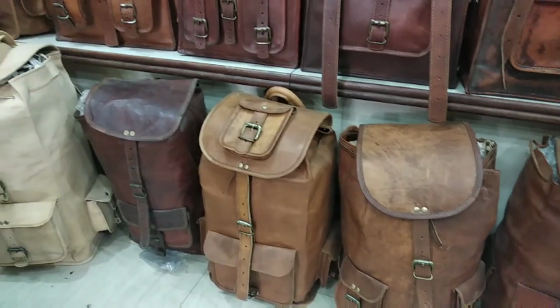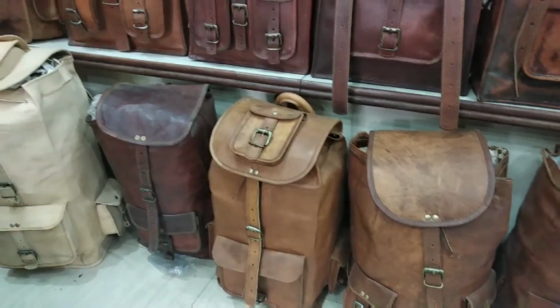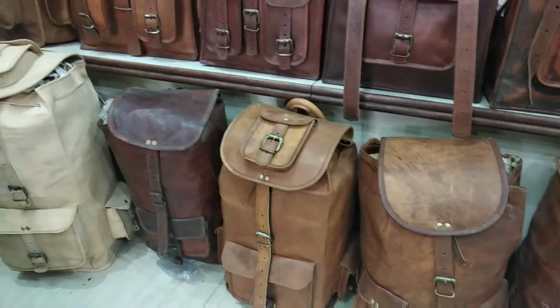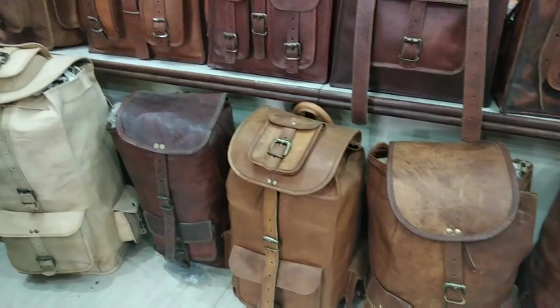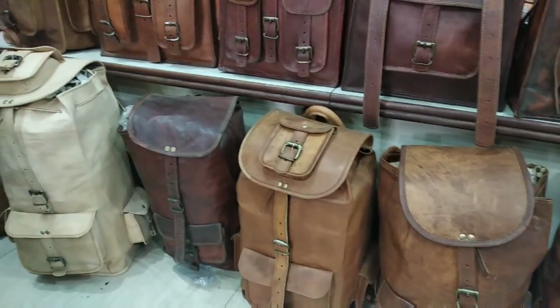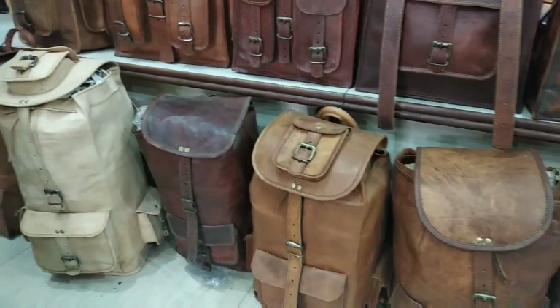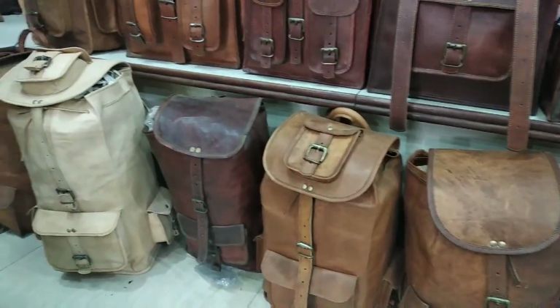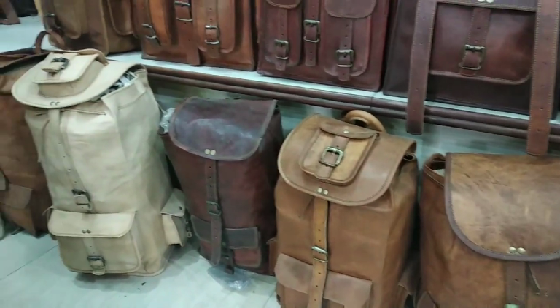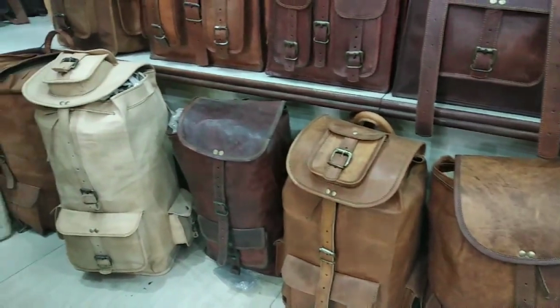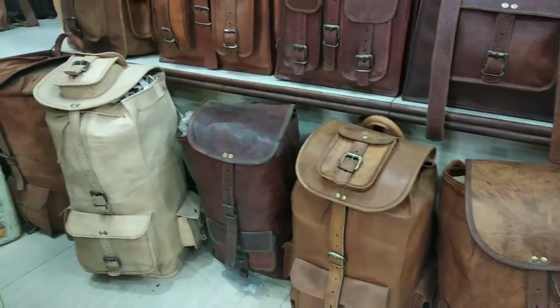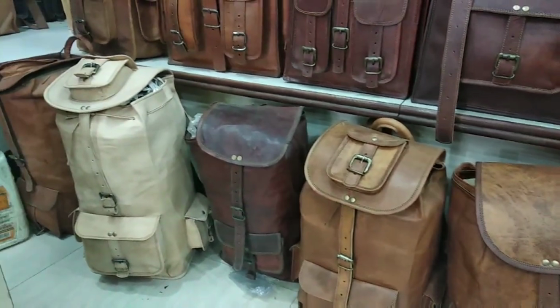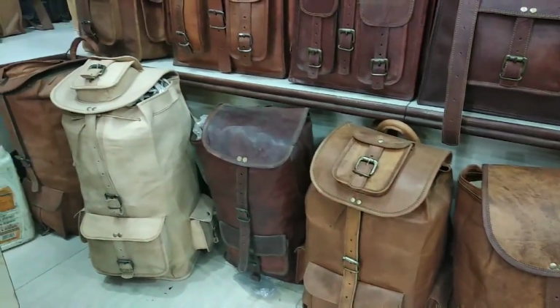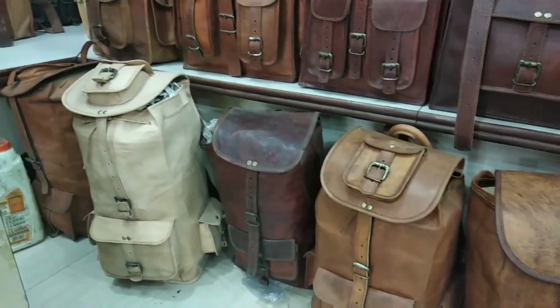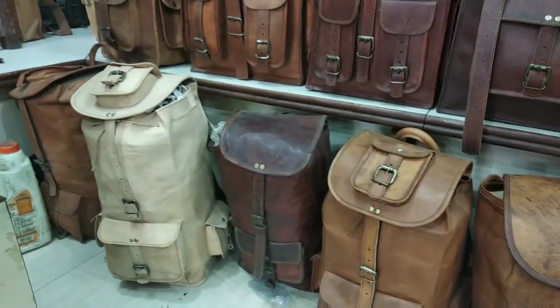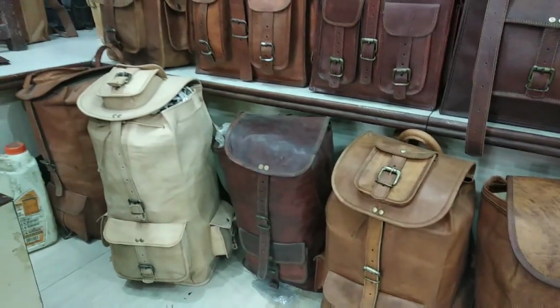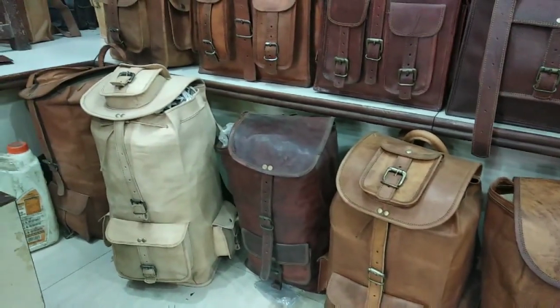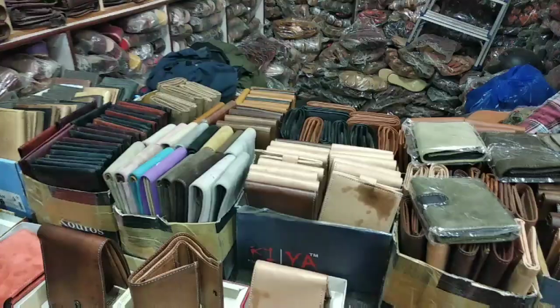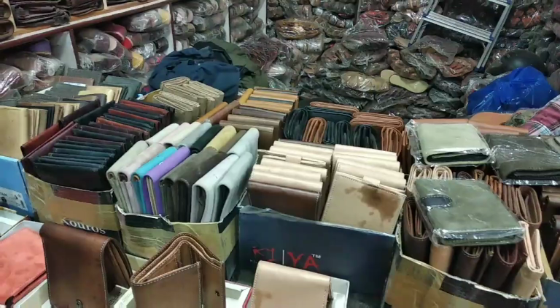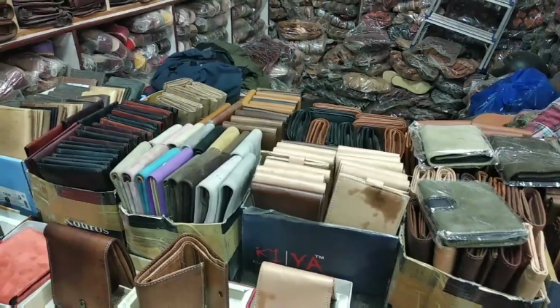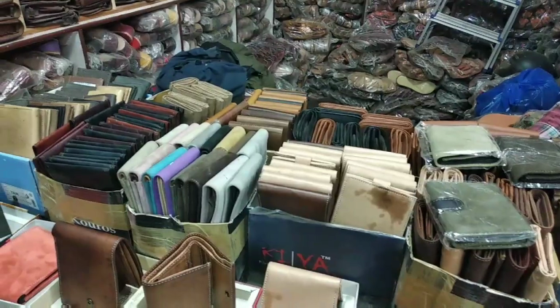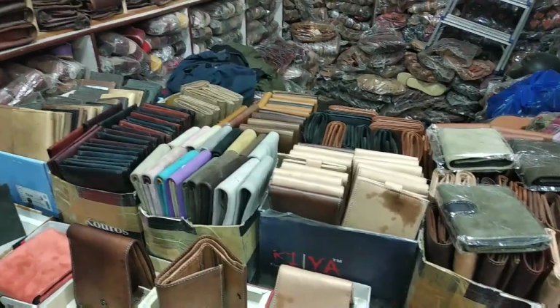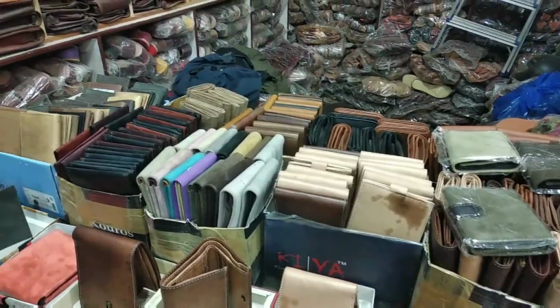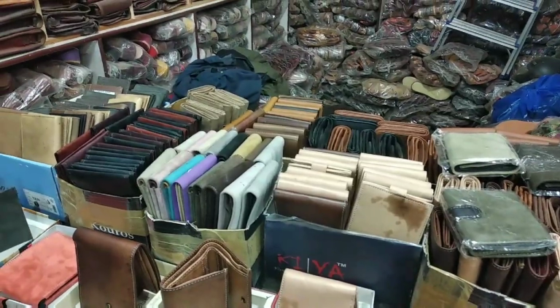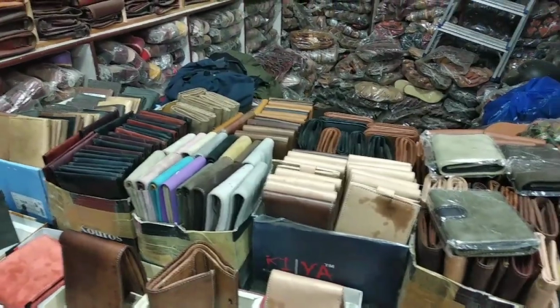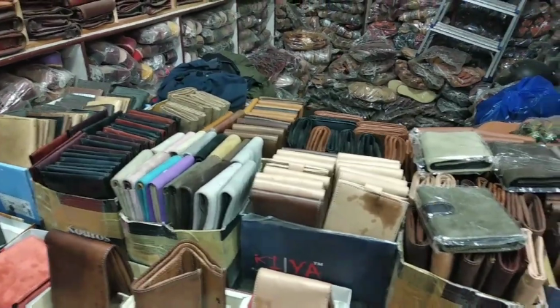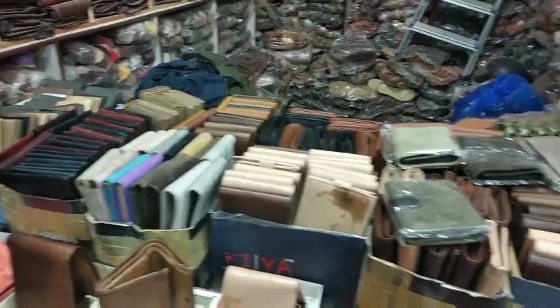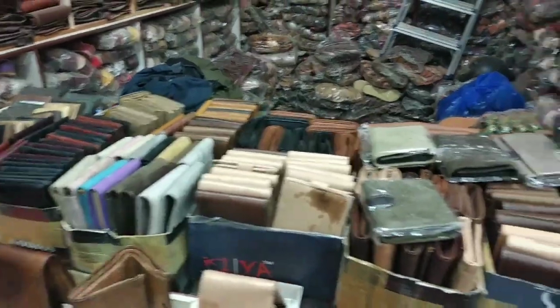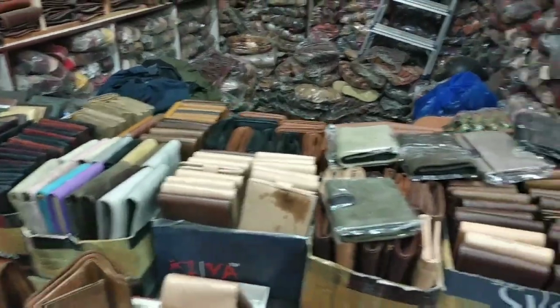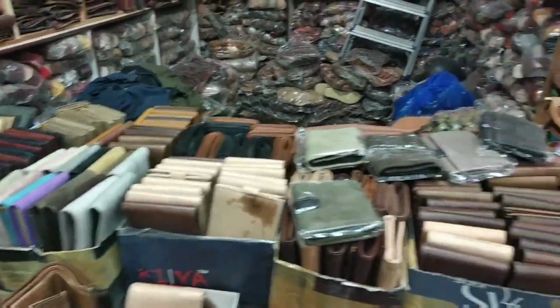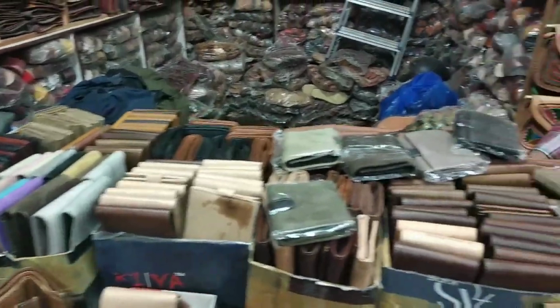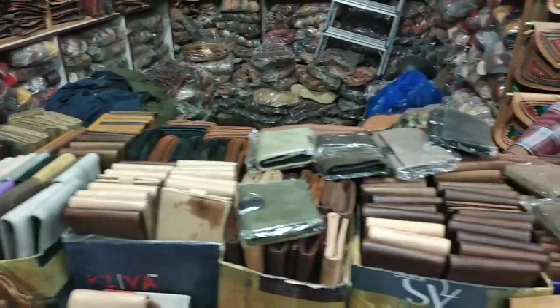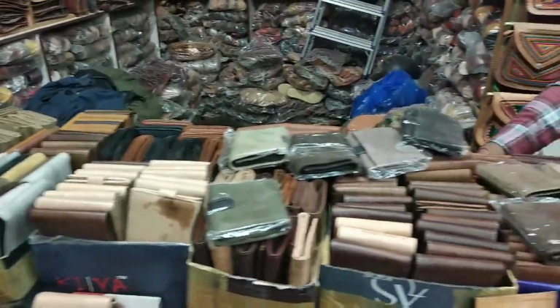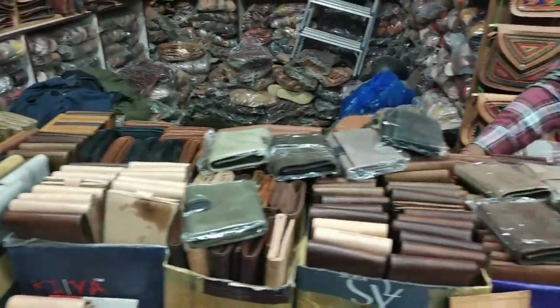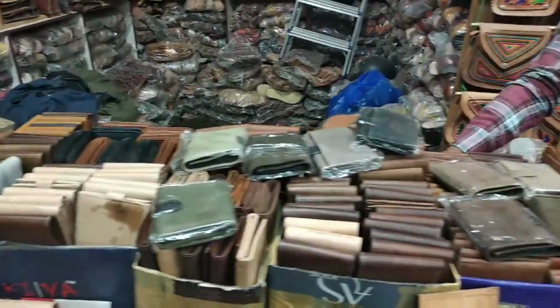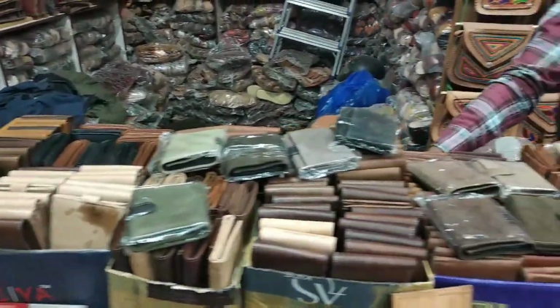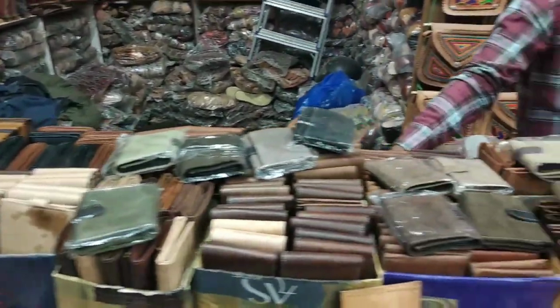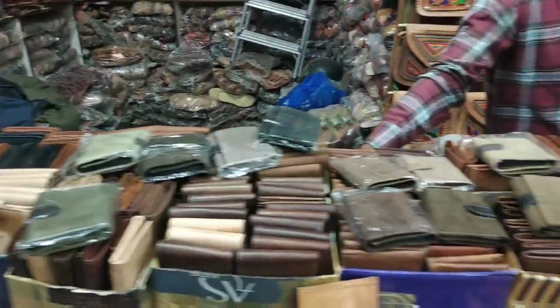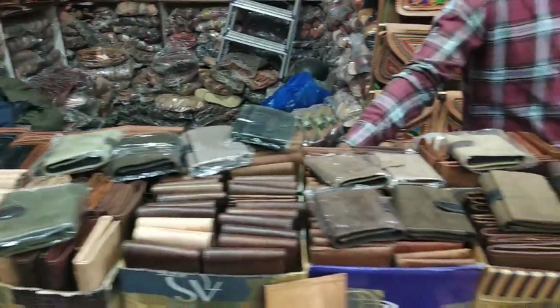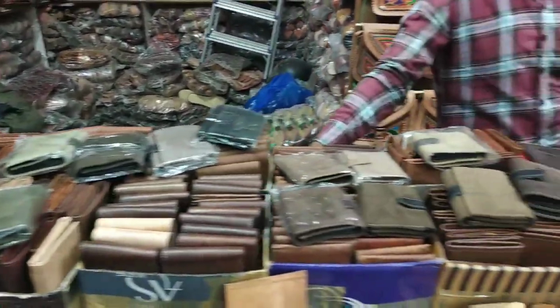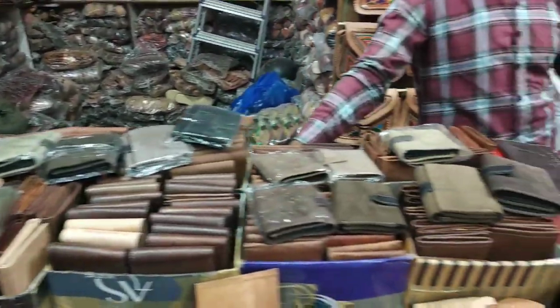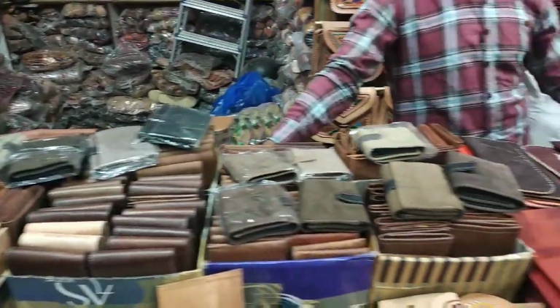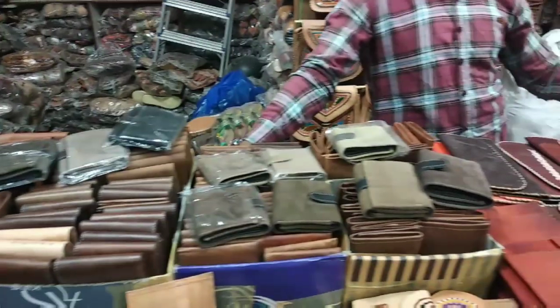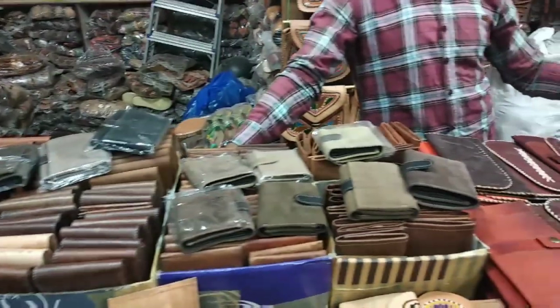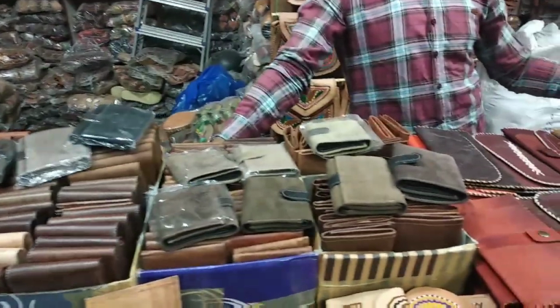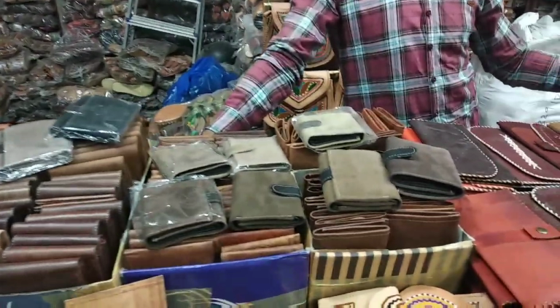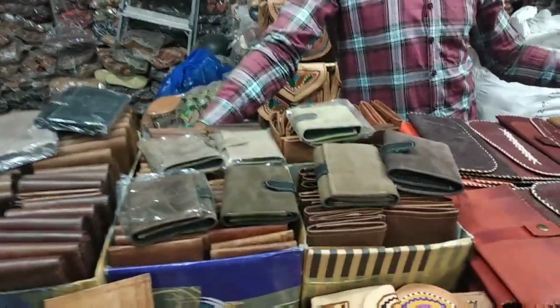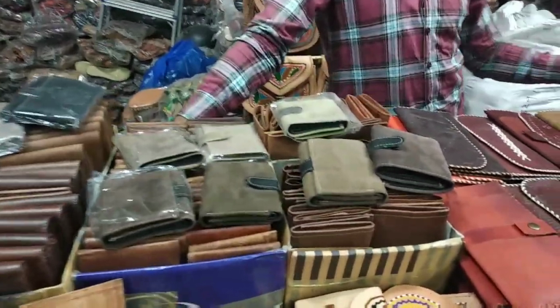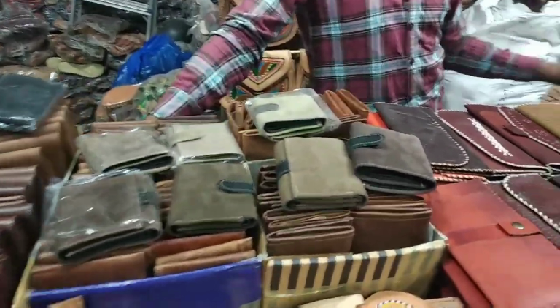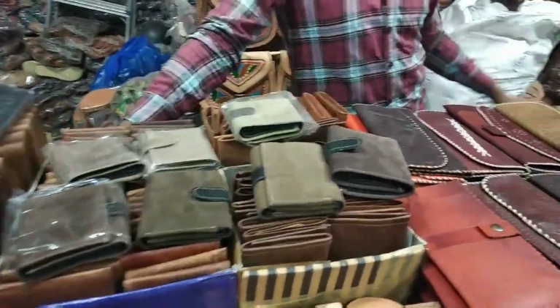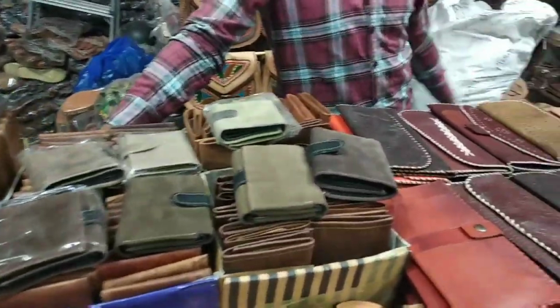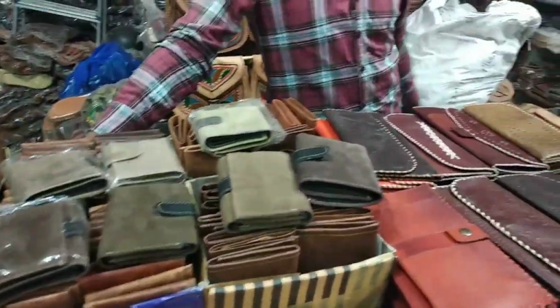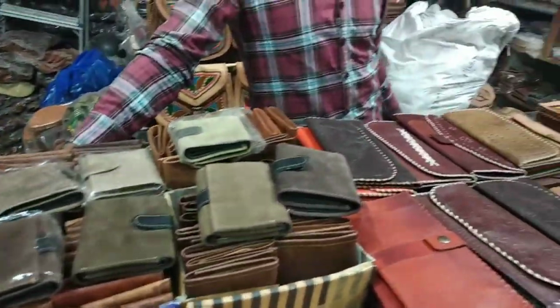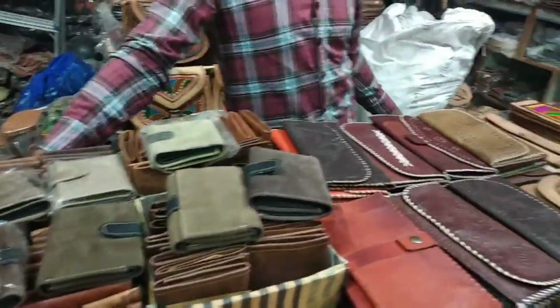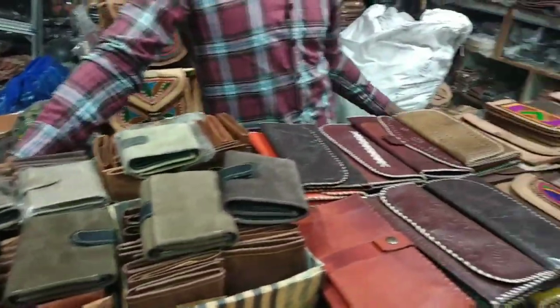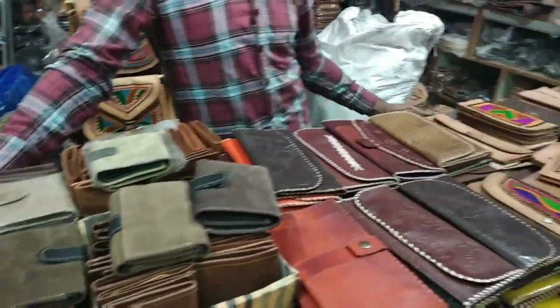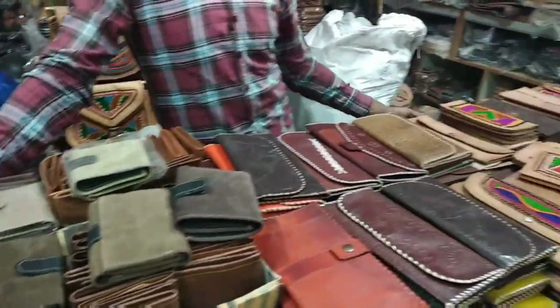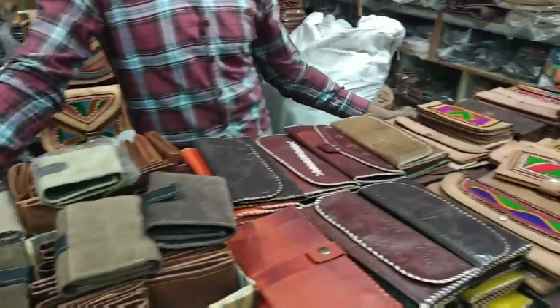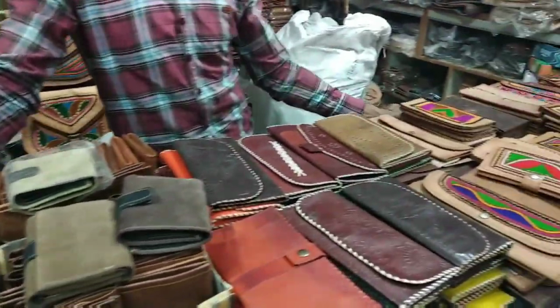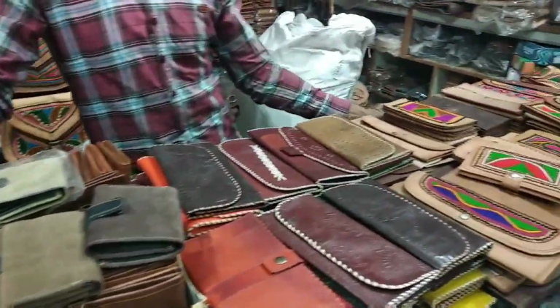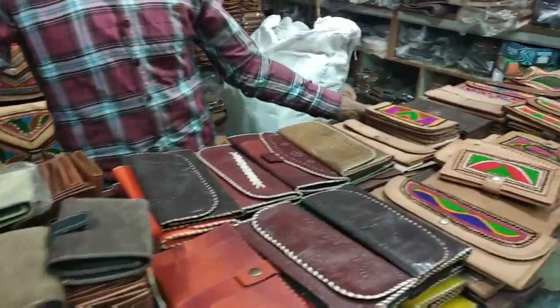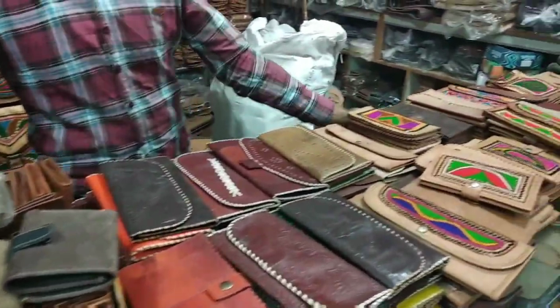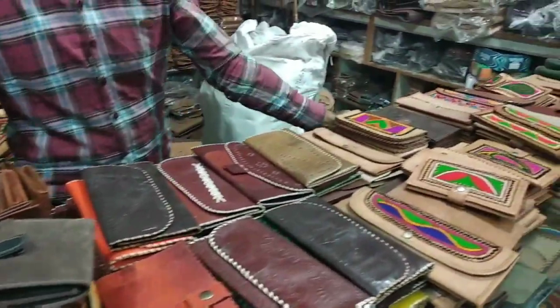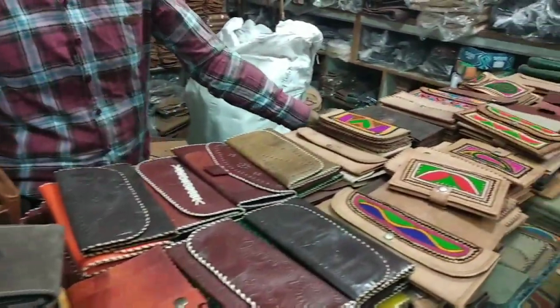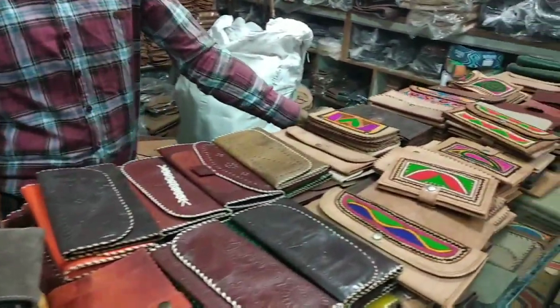What type of leather is this? It is camel leather and horse leather.